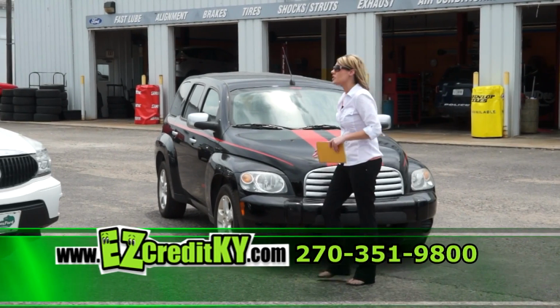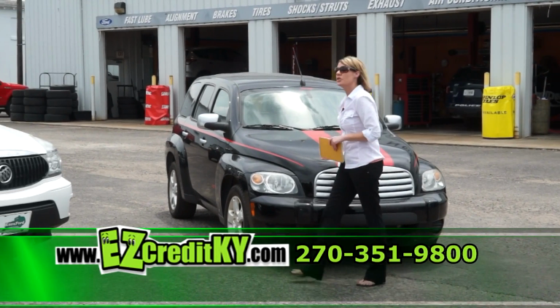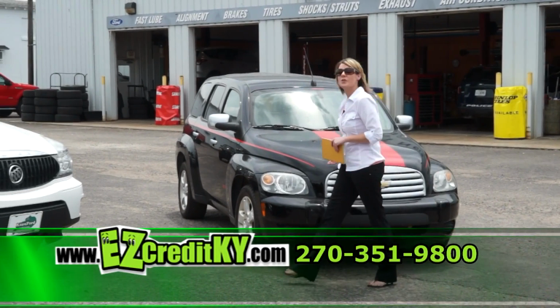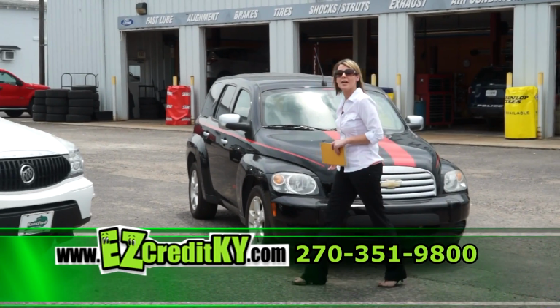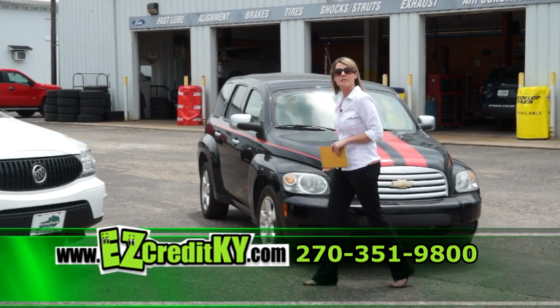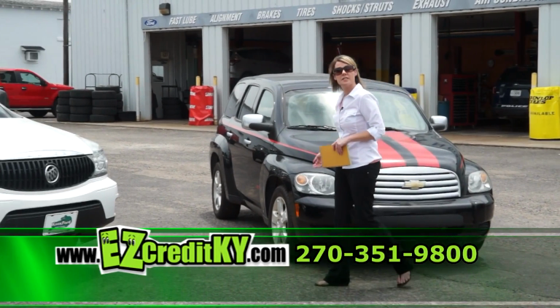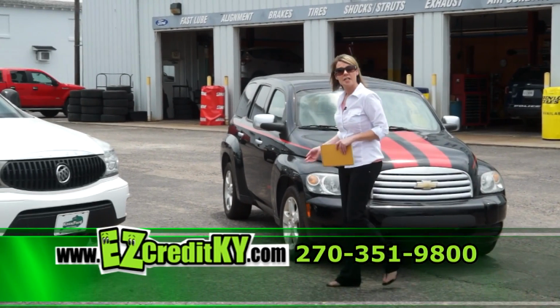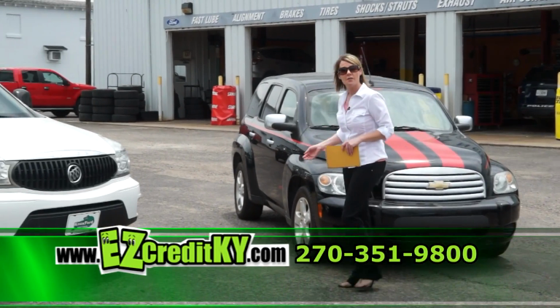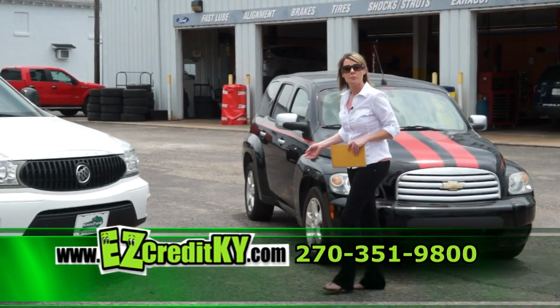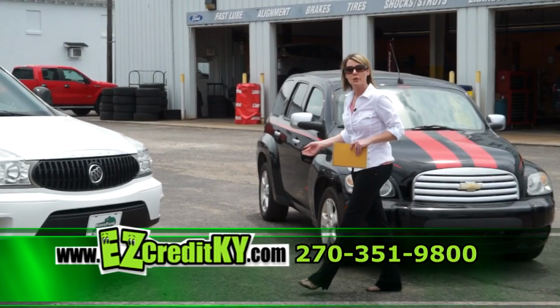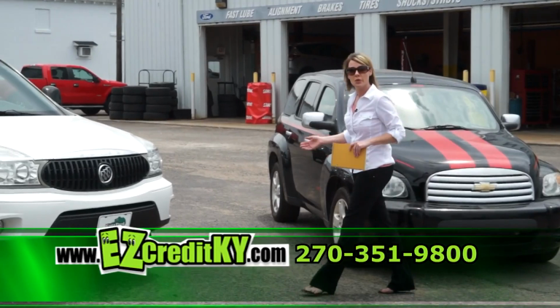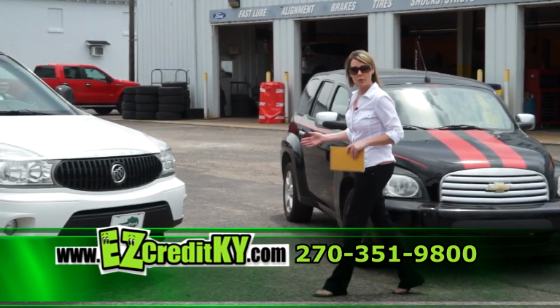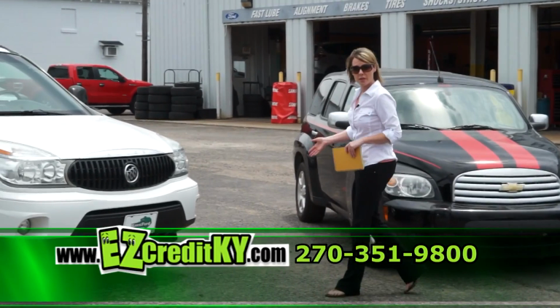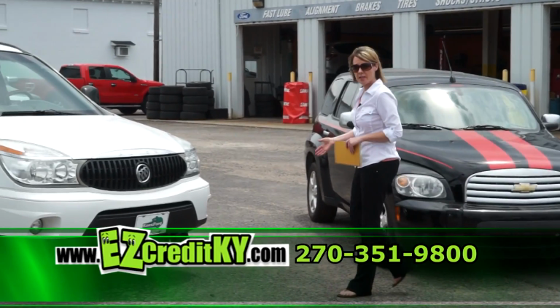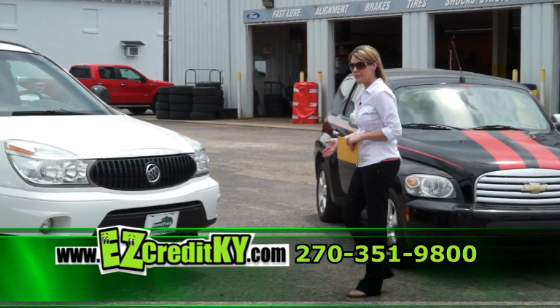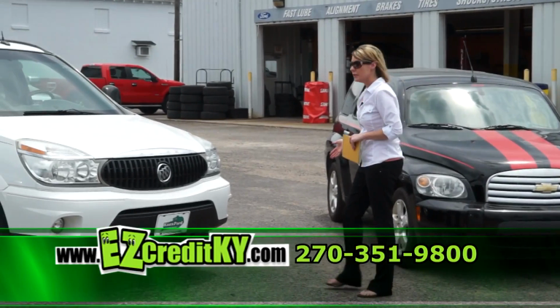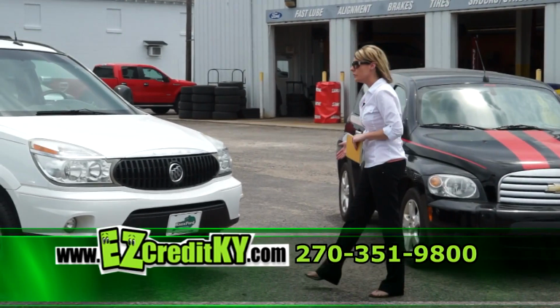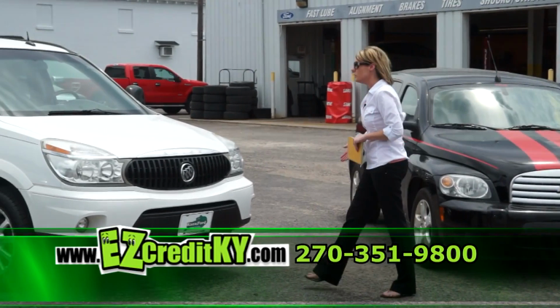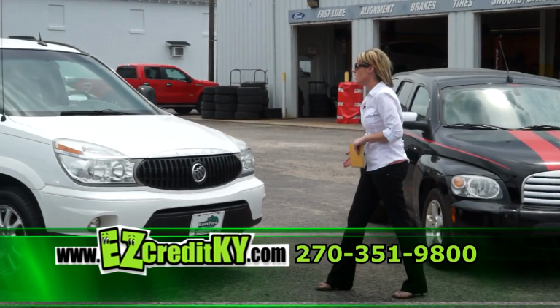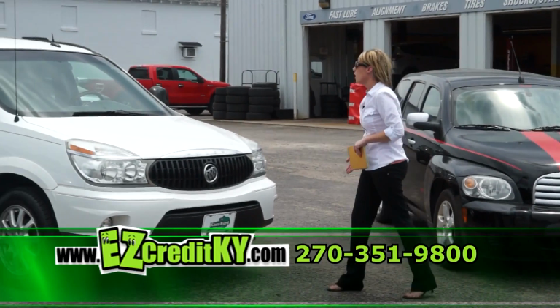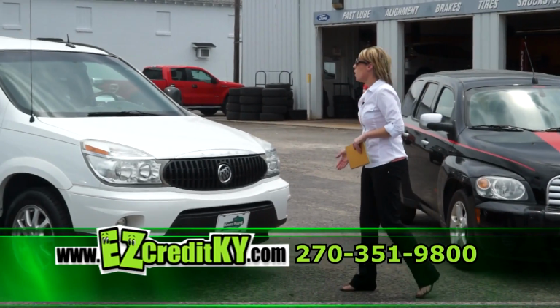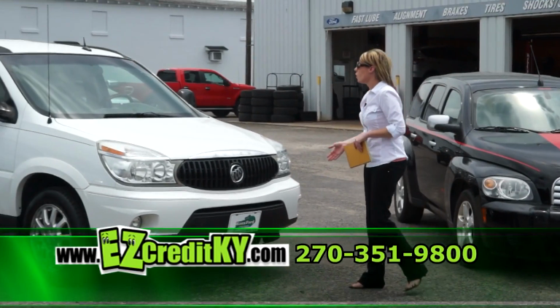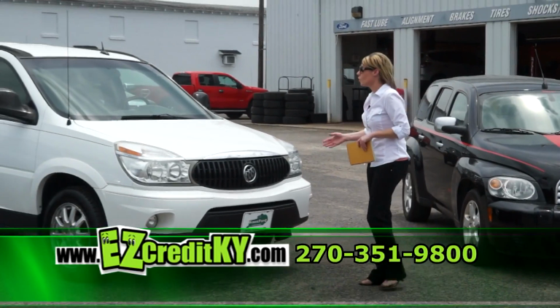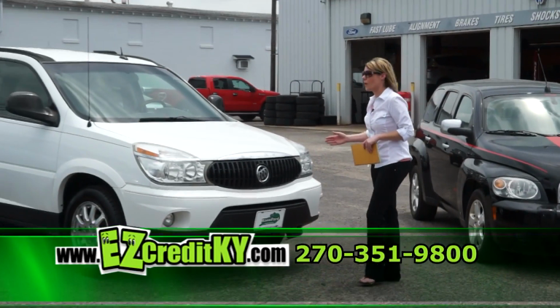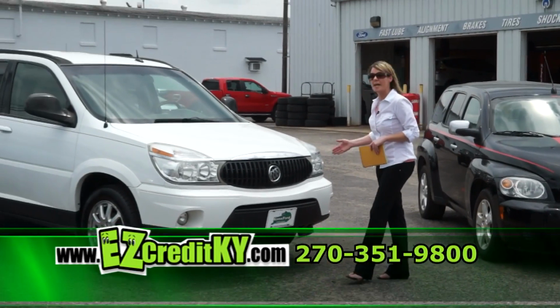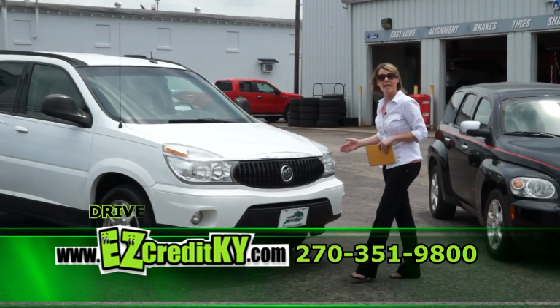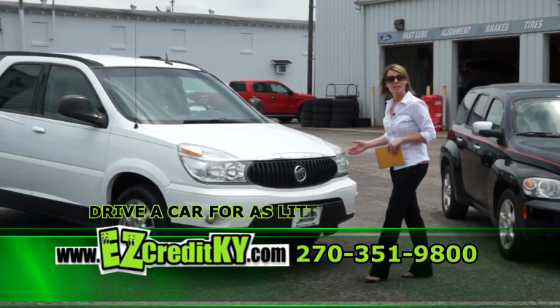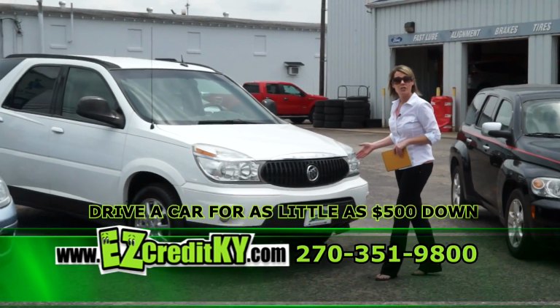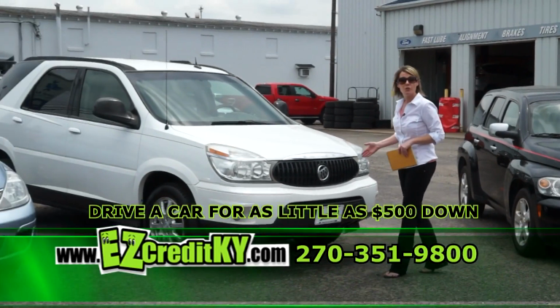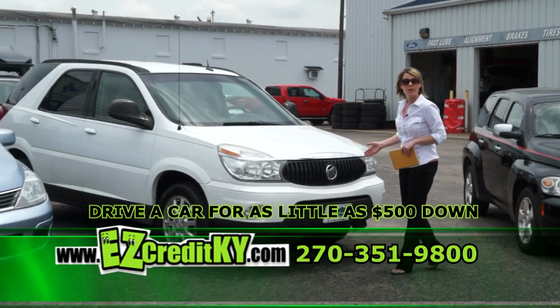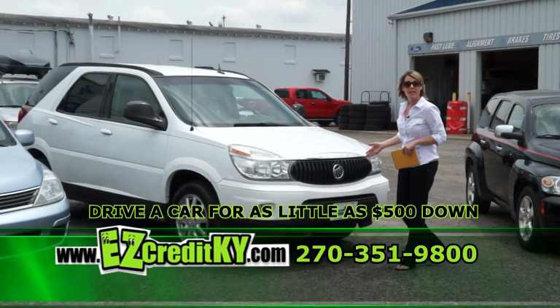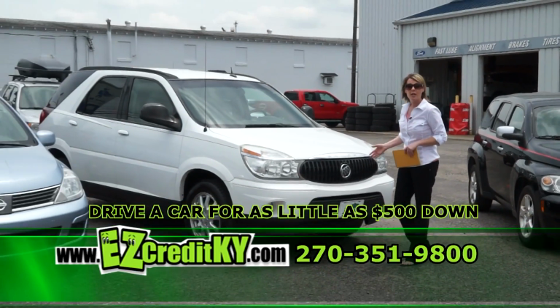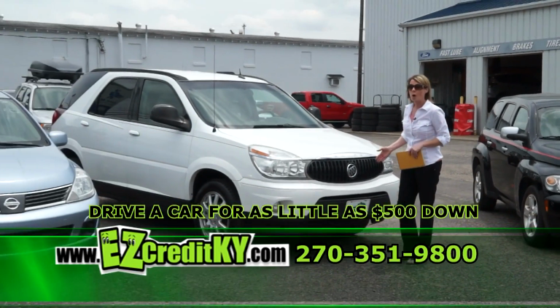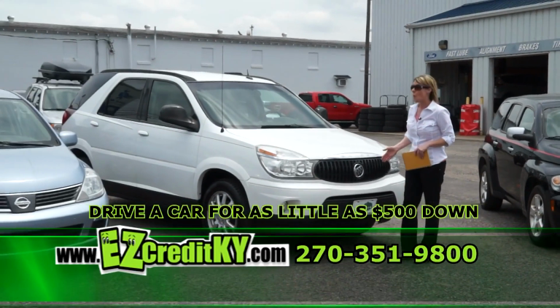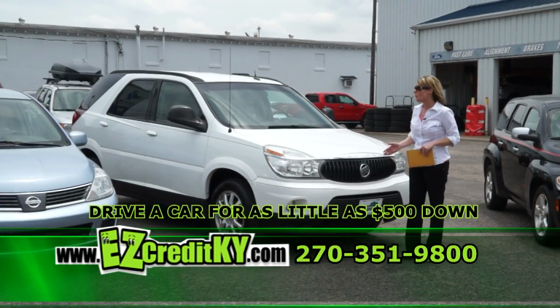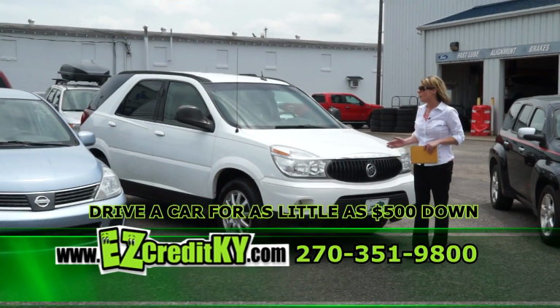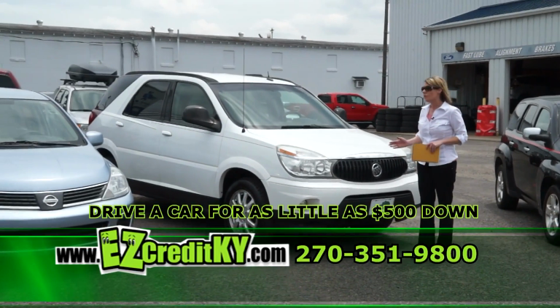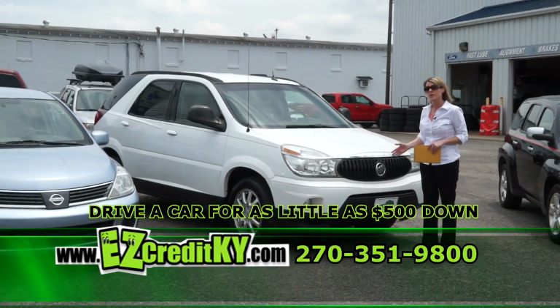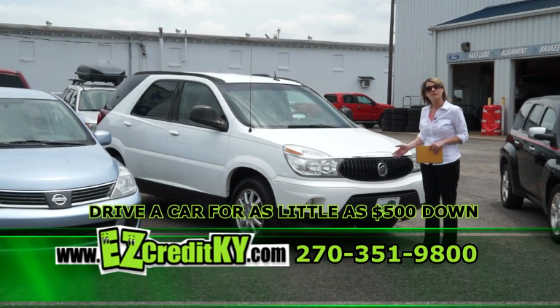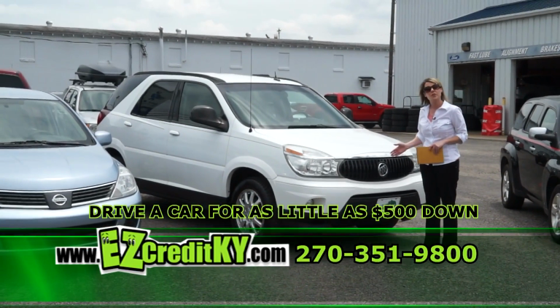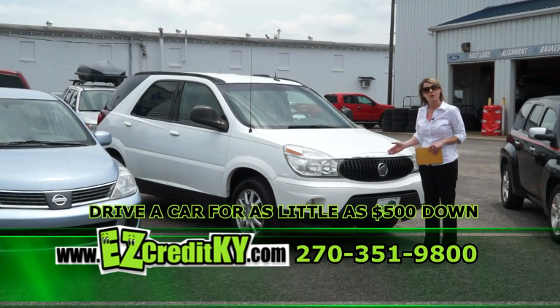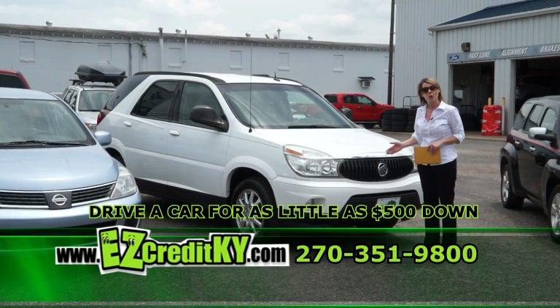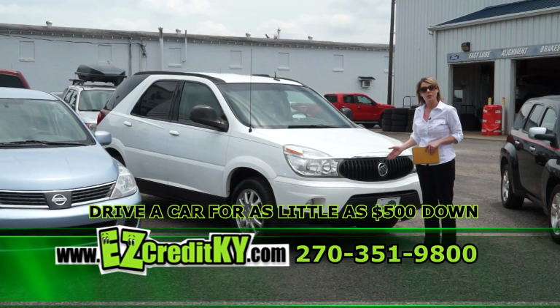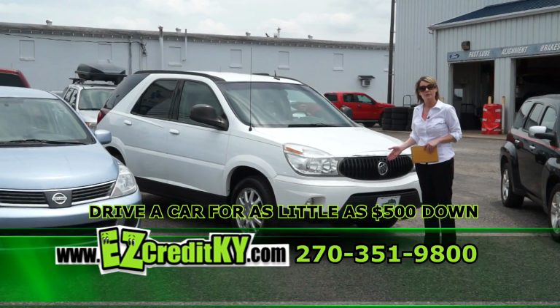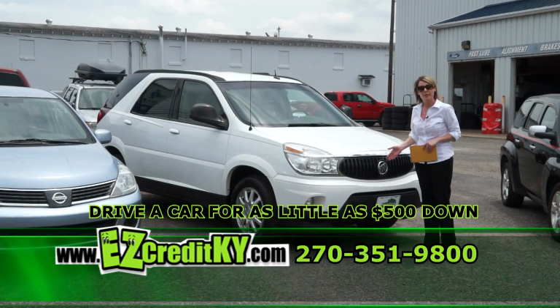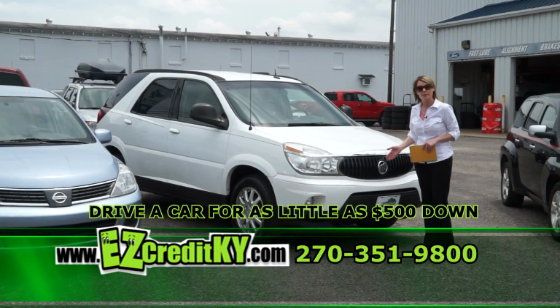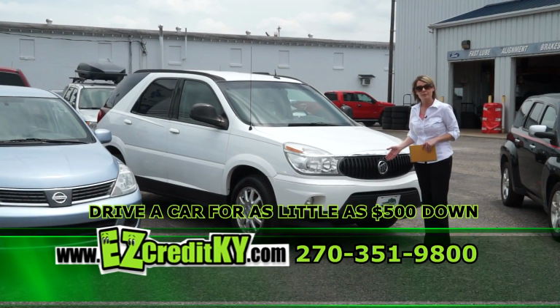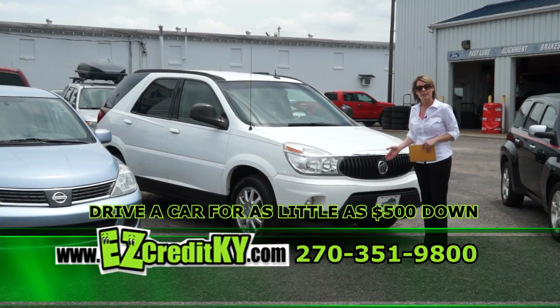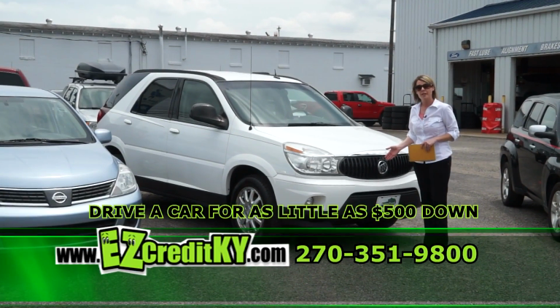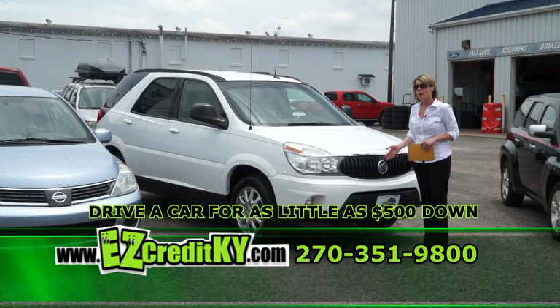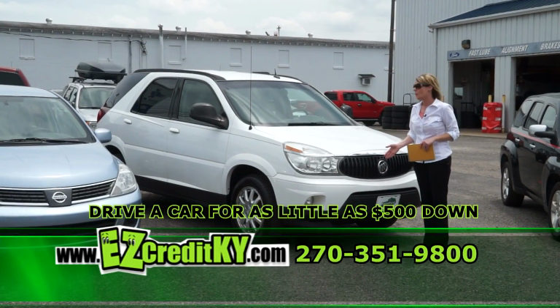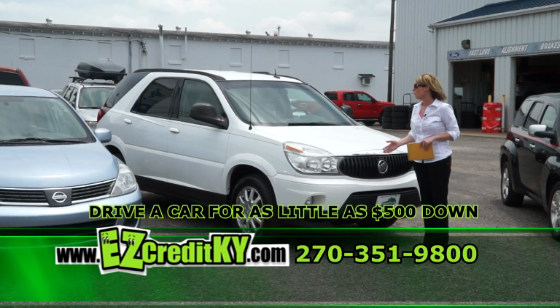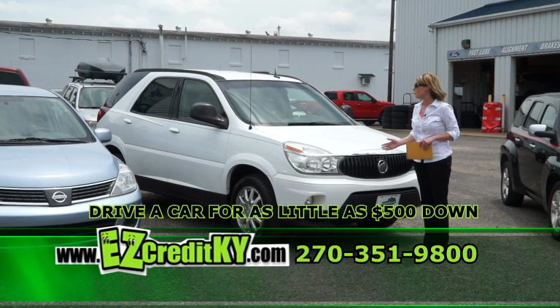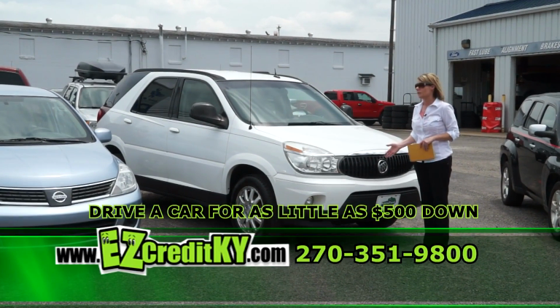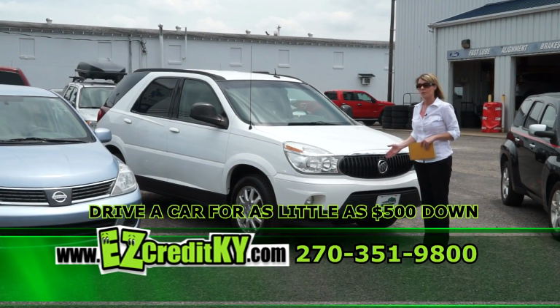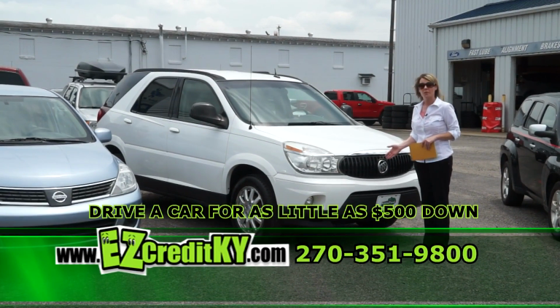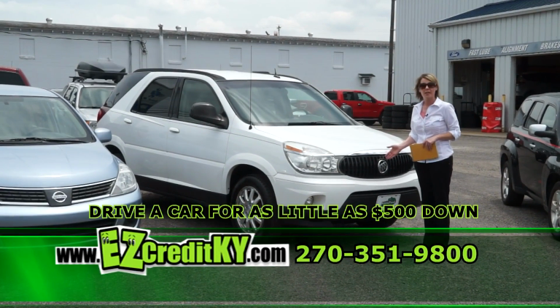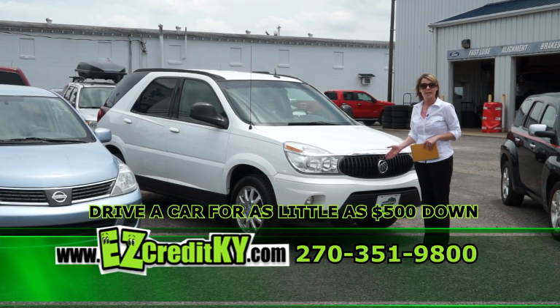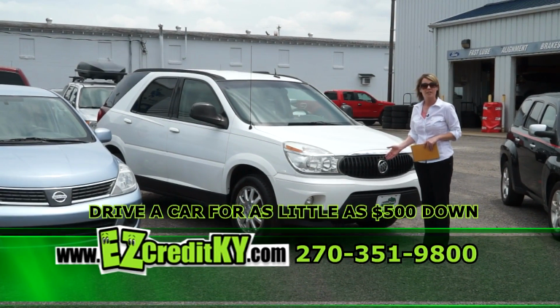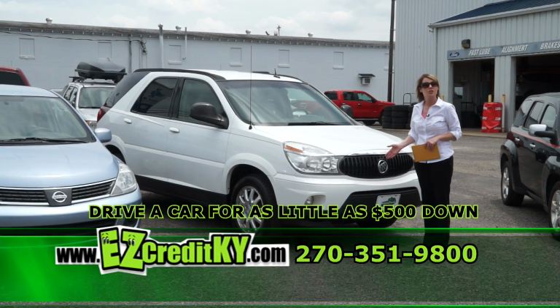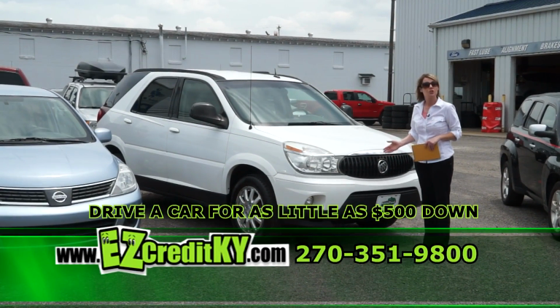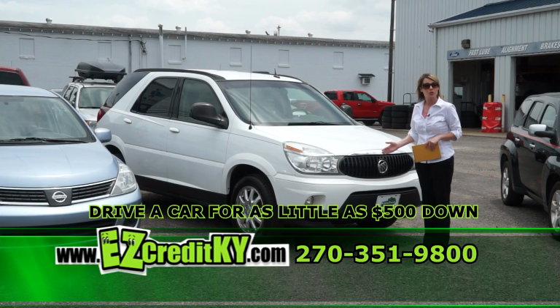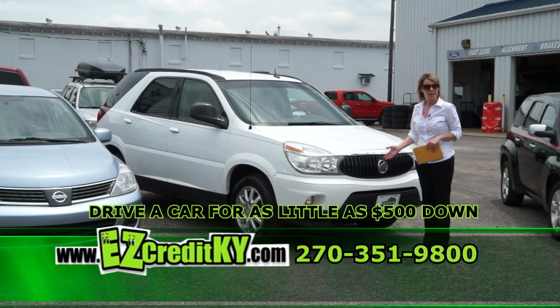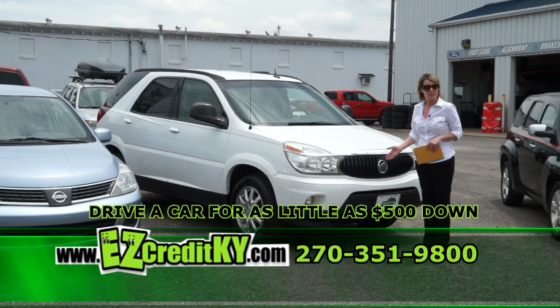Next up, the 2007 Buick Rendezvous. Great SUV, perfect for the growing family, perfect for vacations or travel.